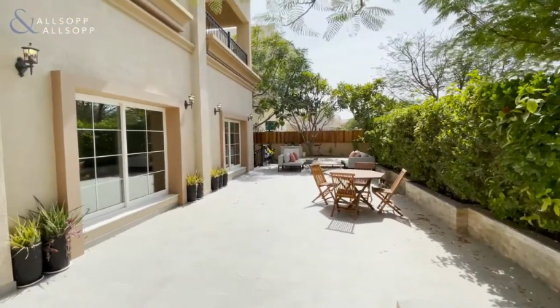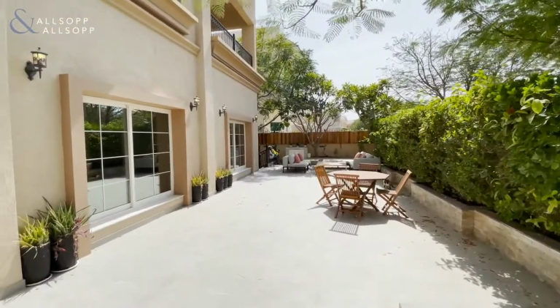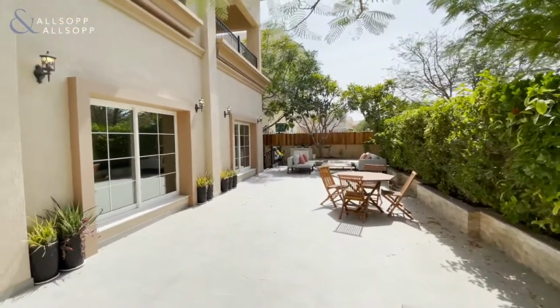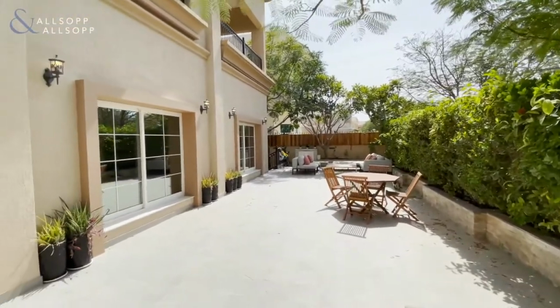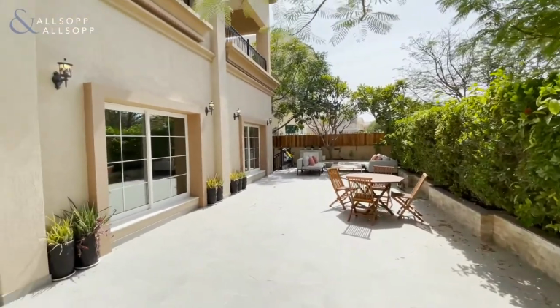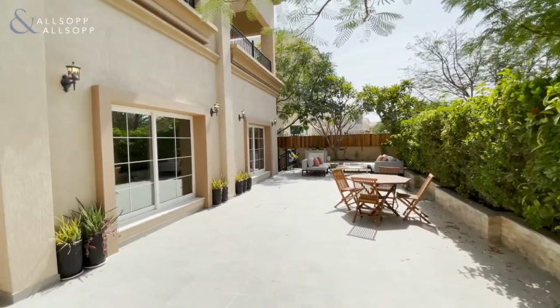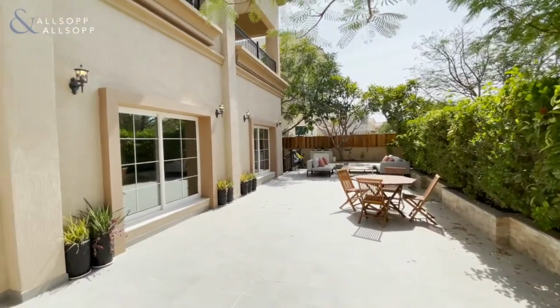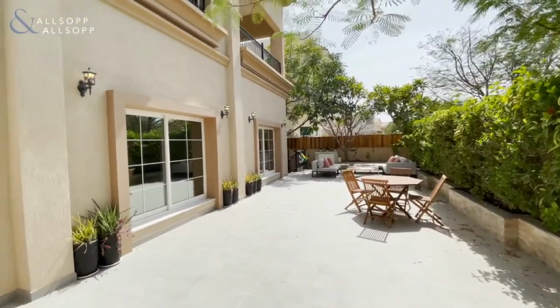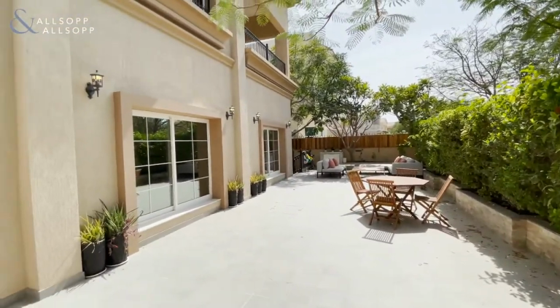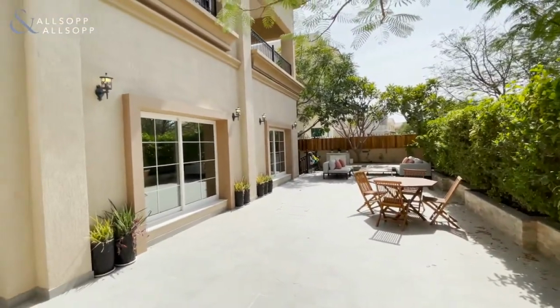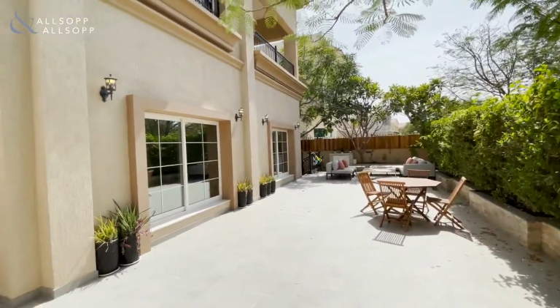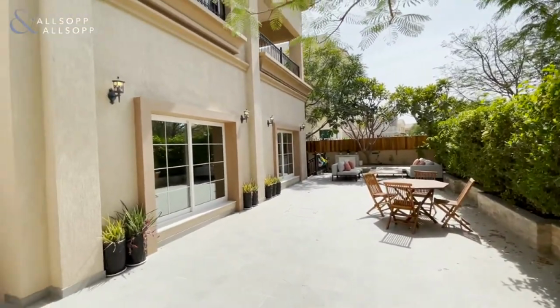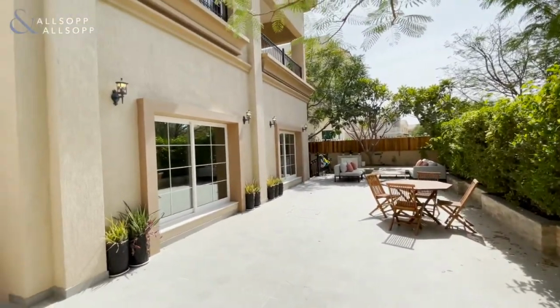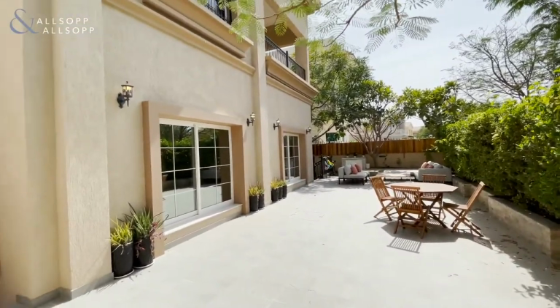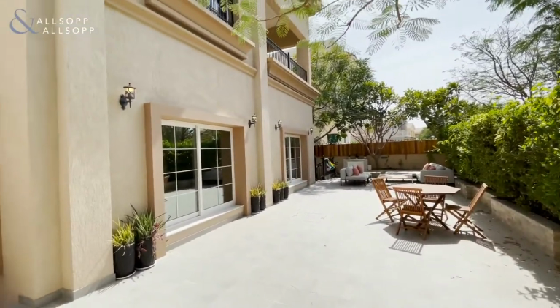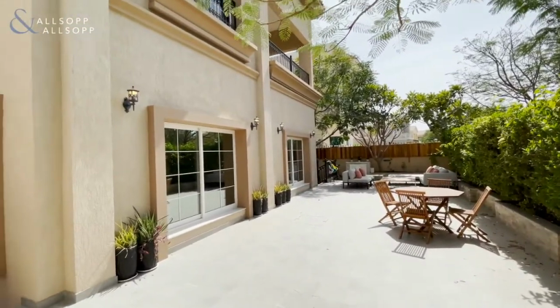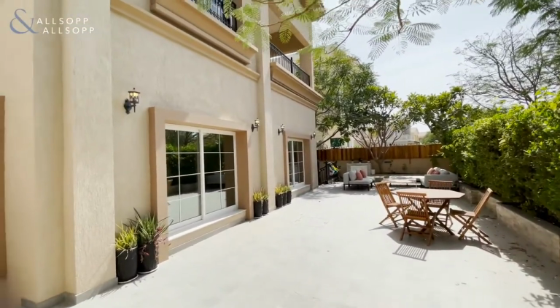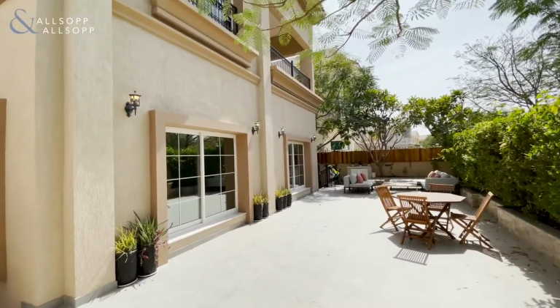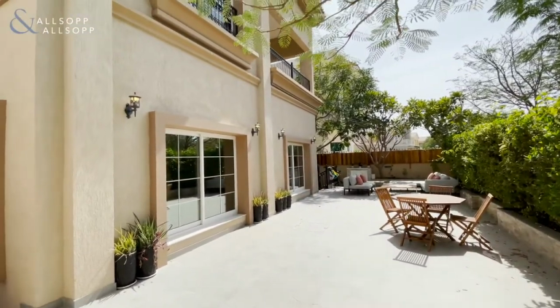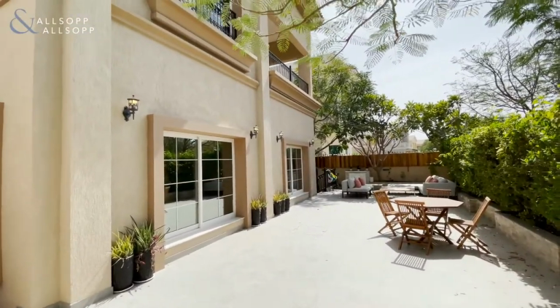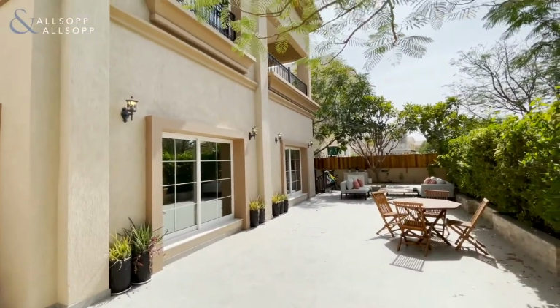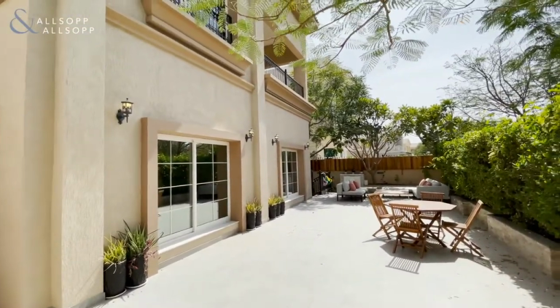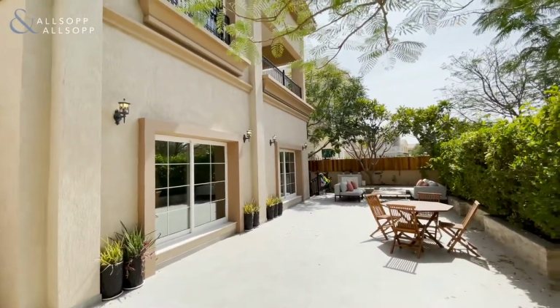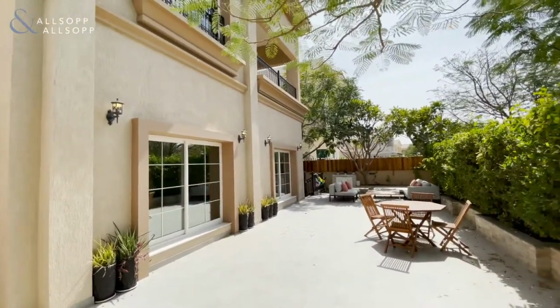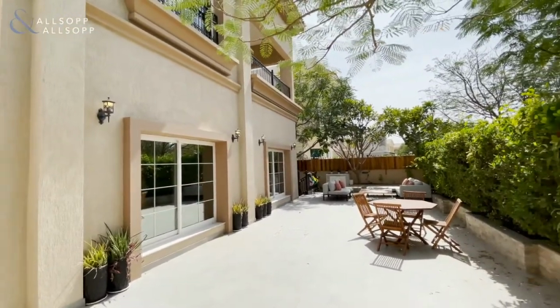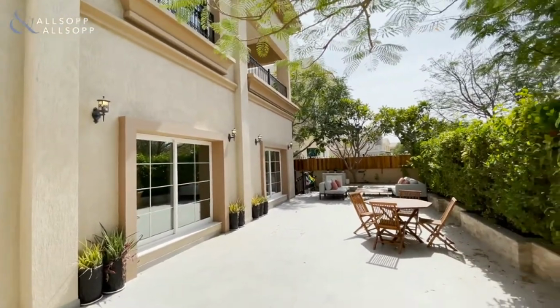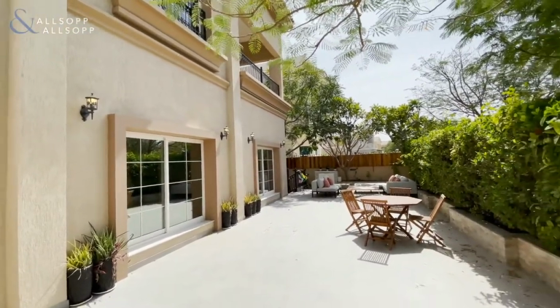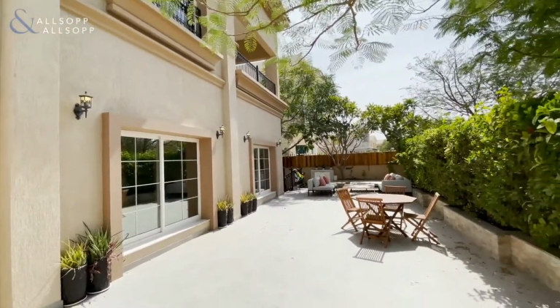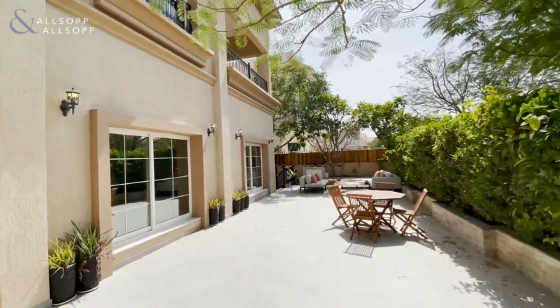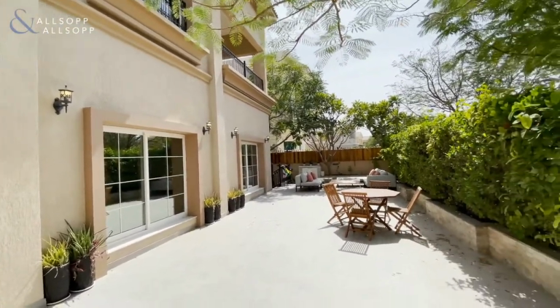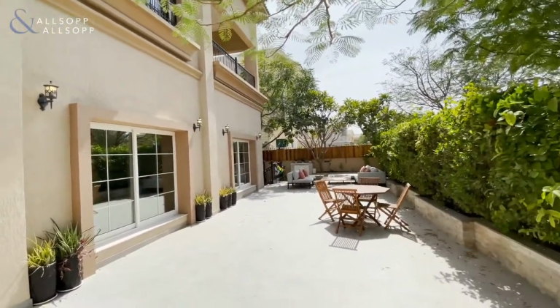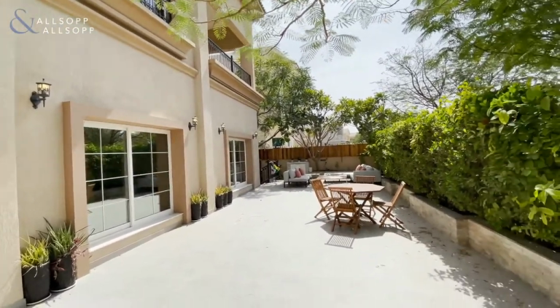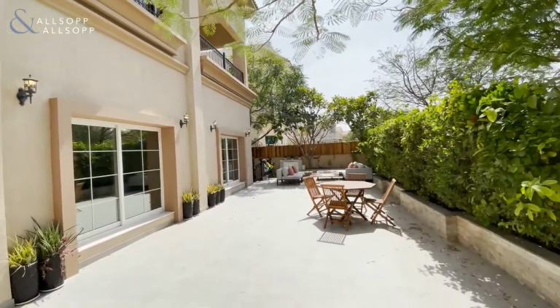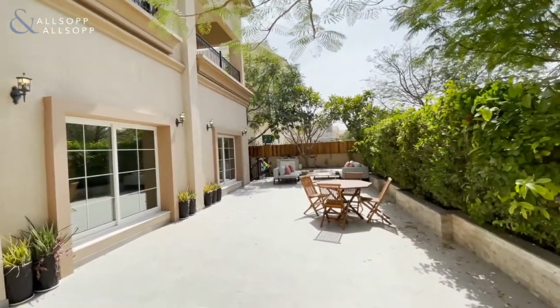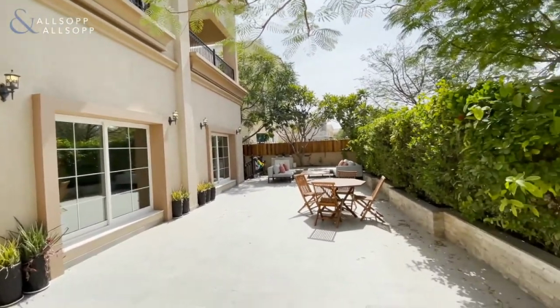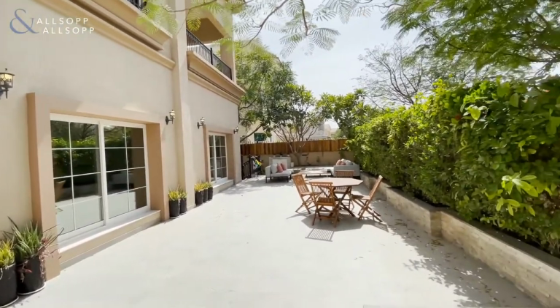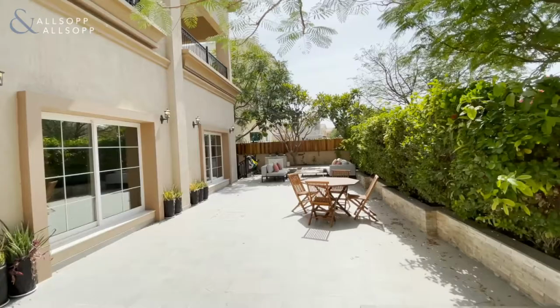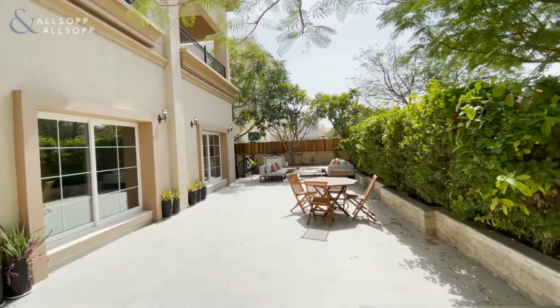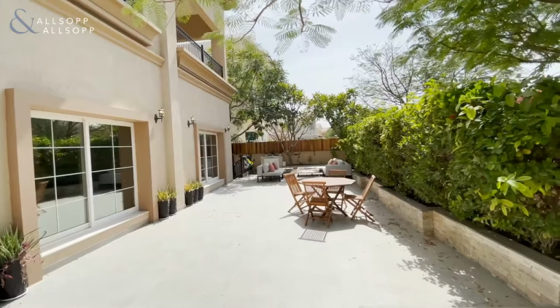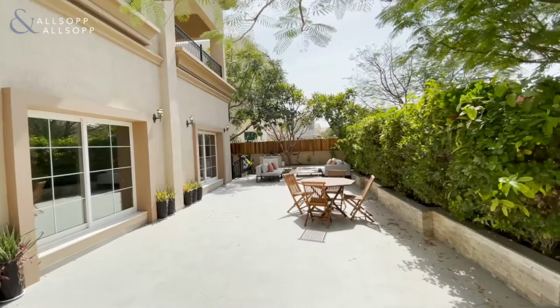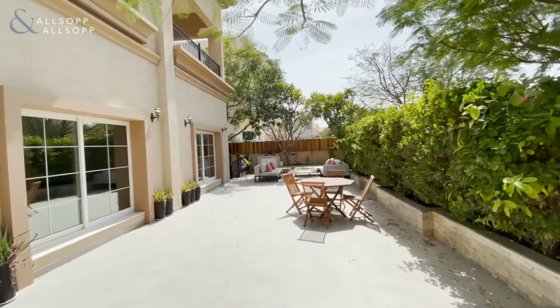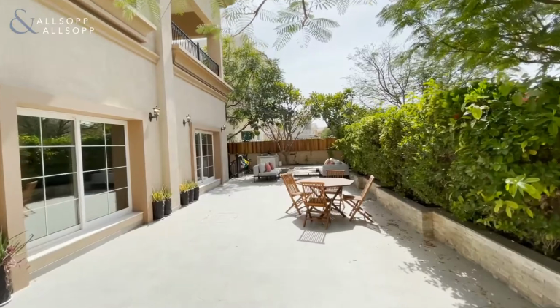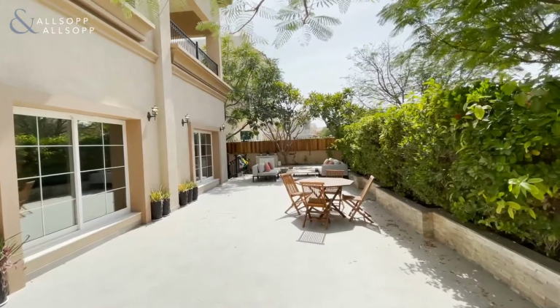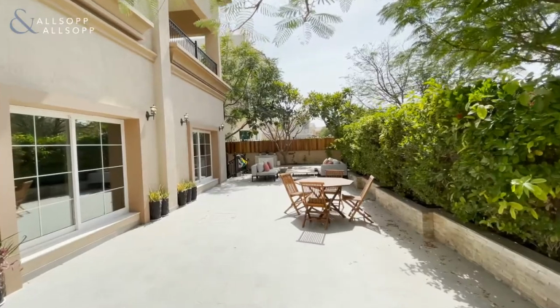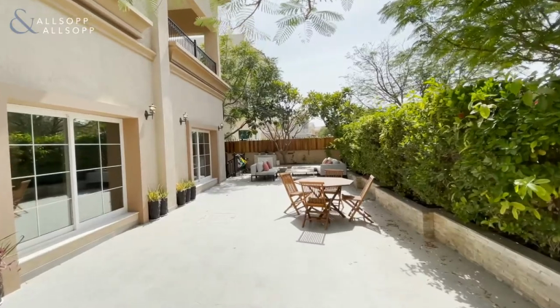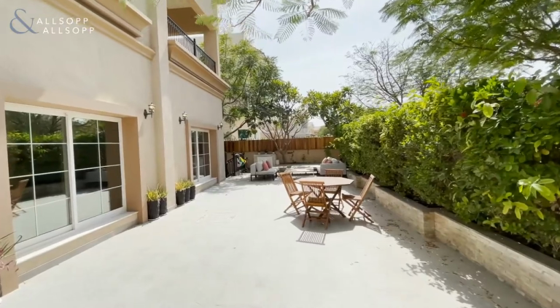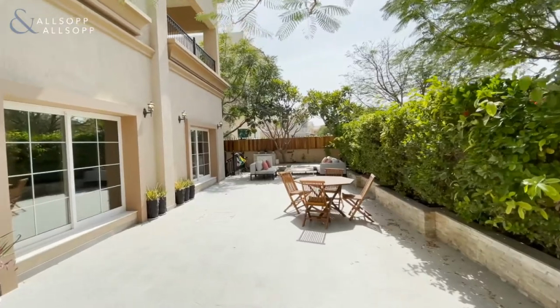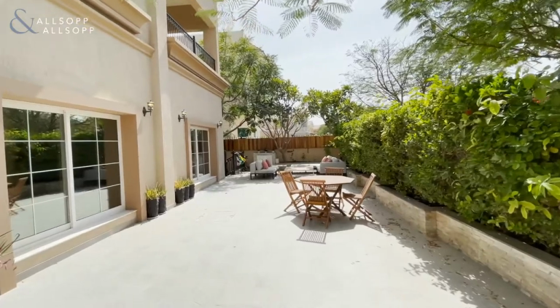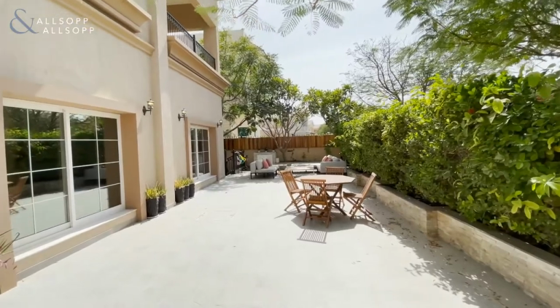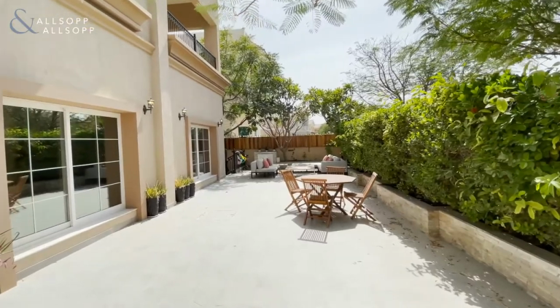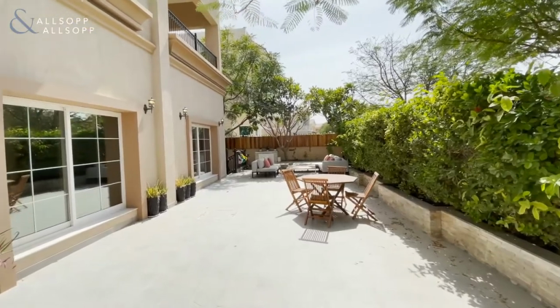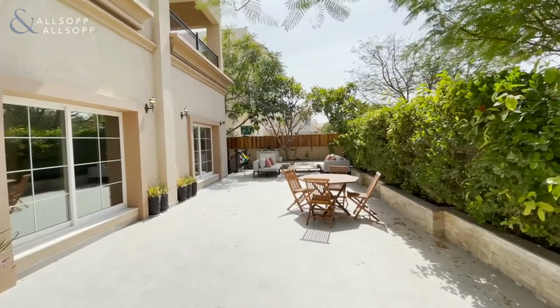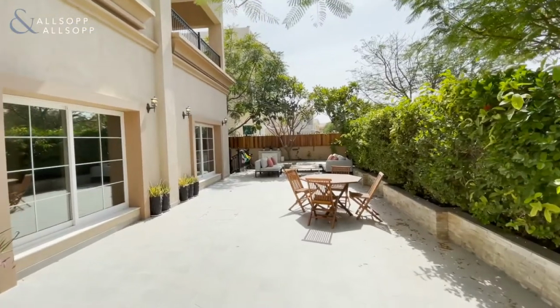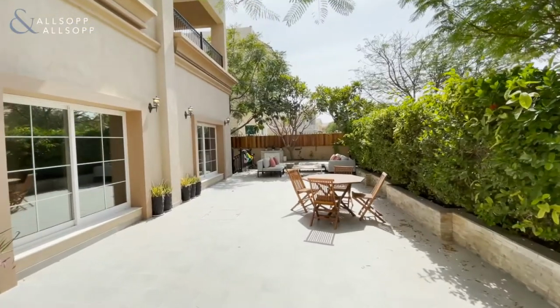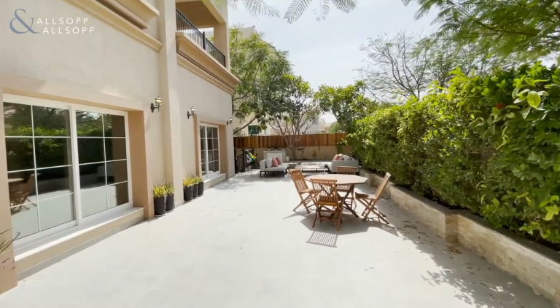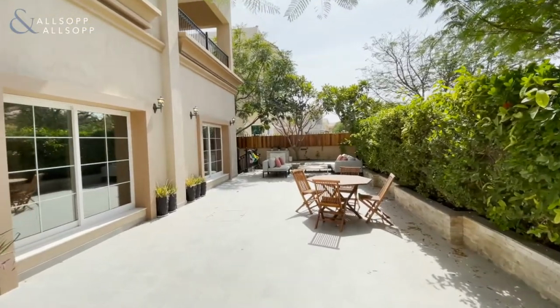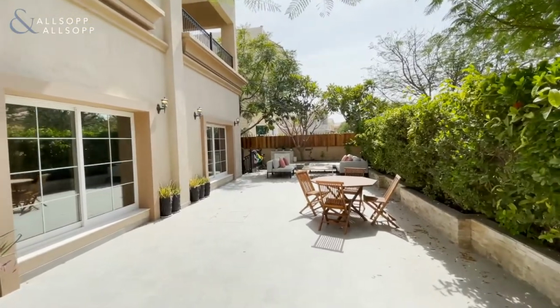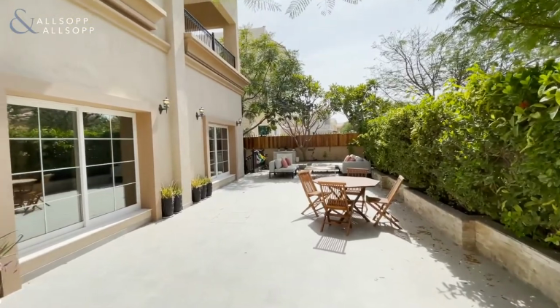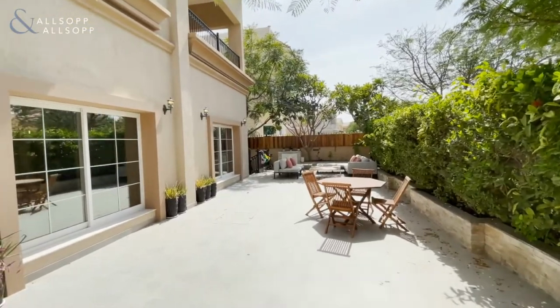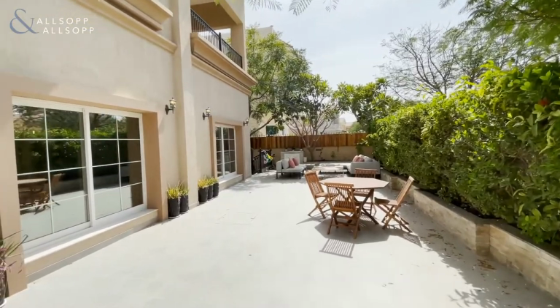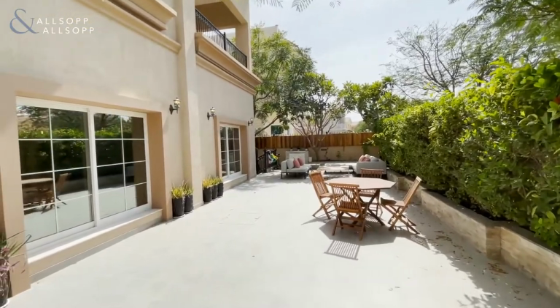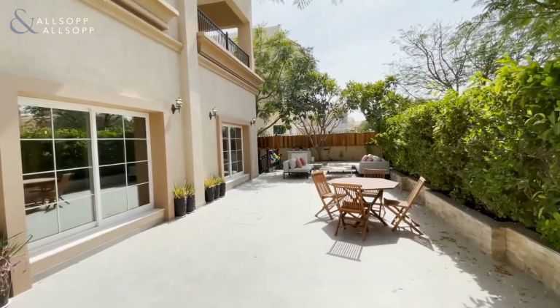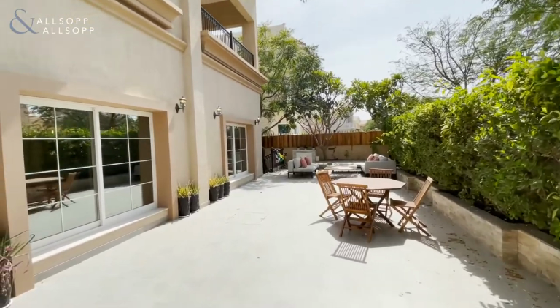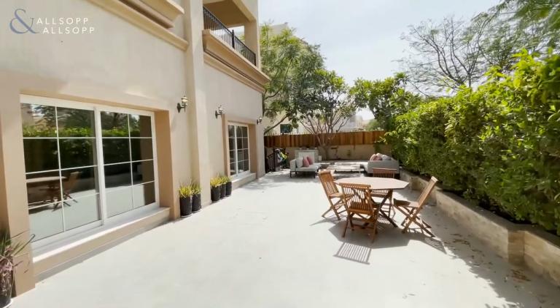If you have any questions relating to this villa, or if you'd like to book a viewing, please give me a call on the details below. Thank you very much.